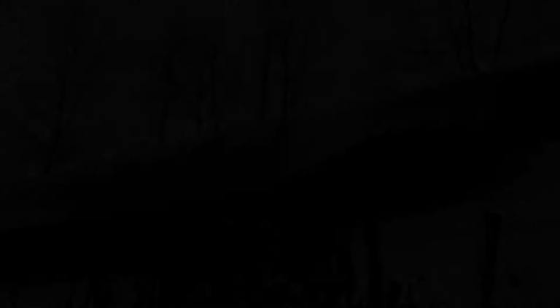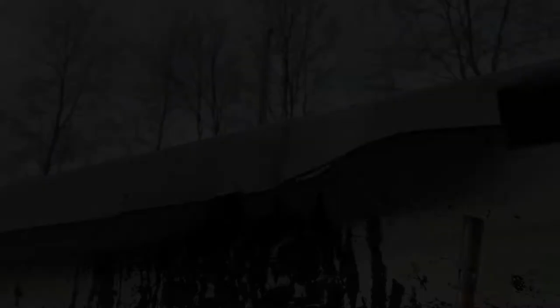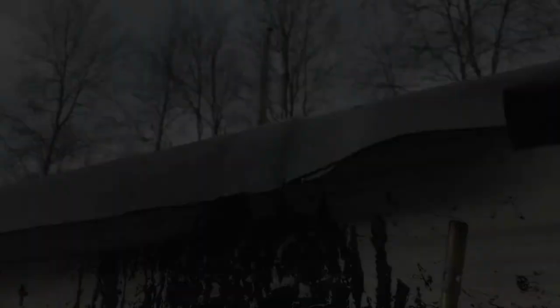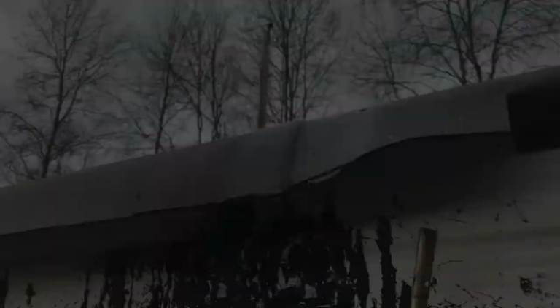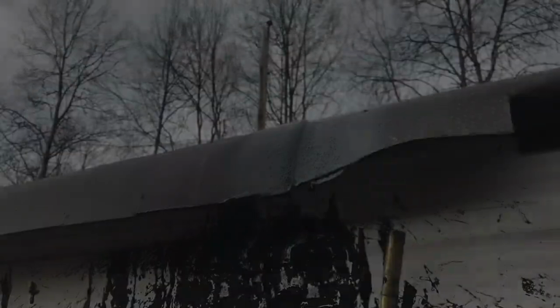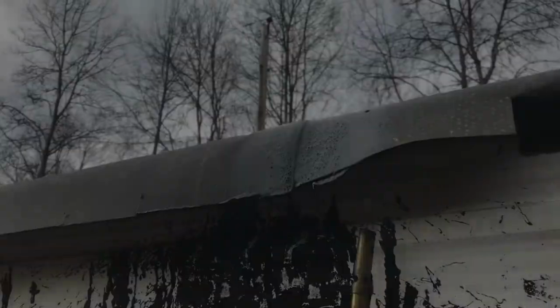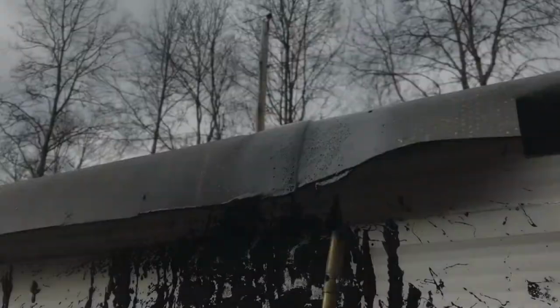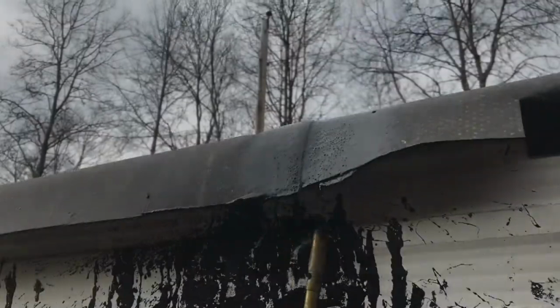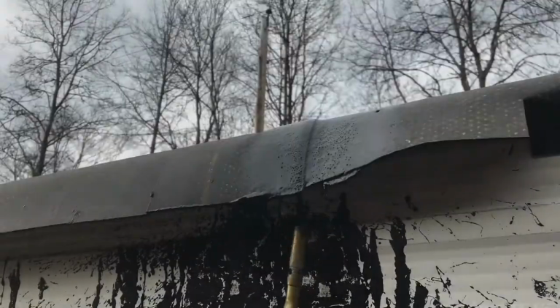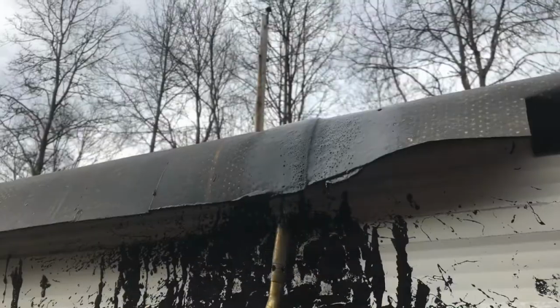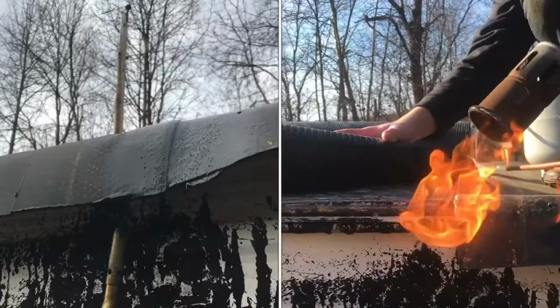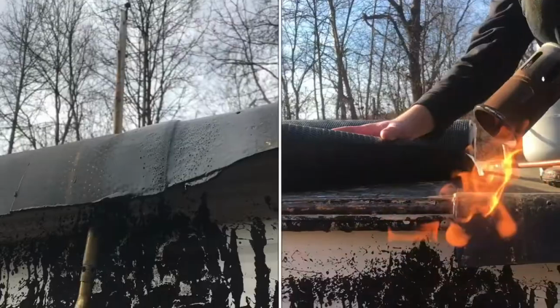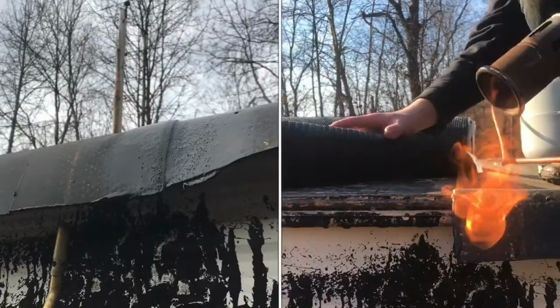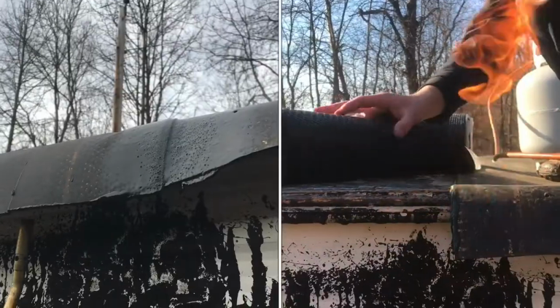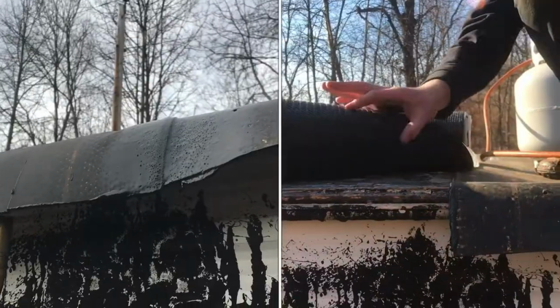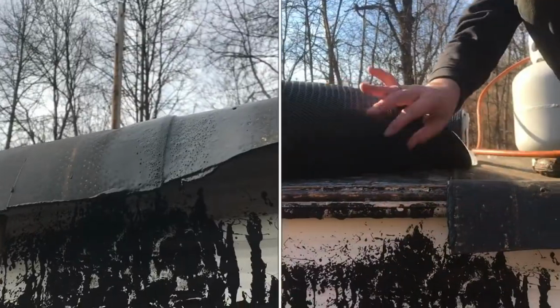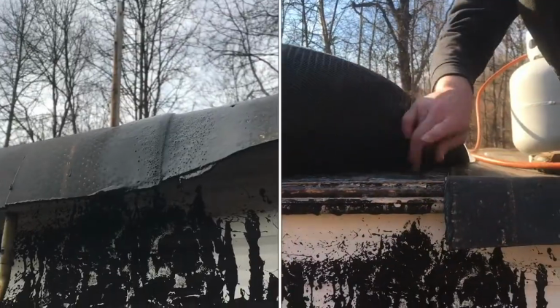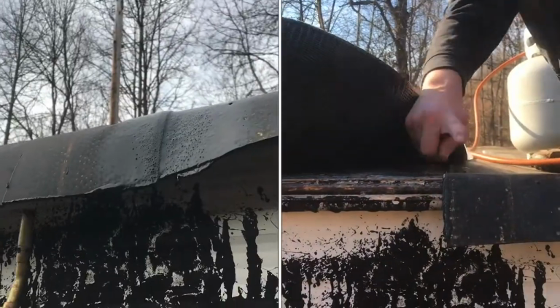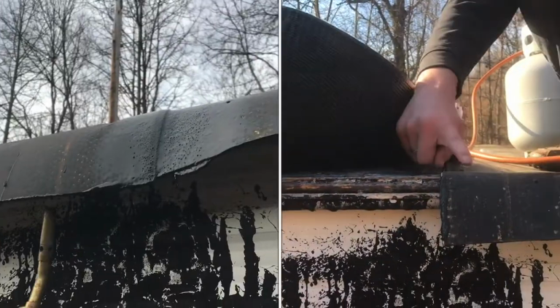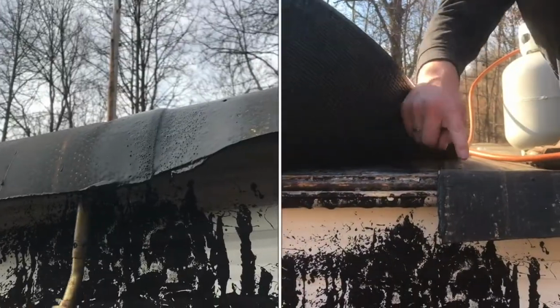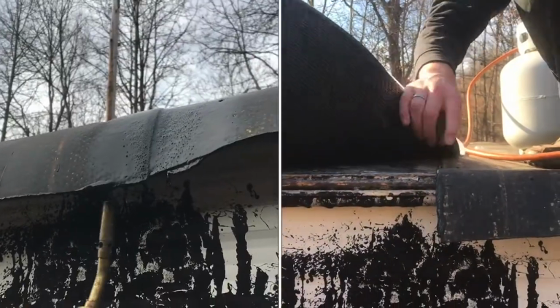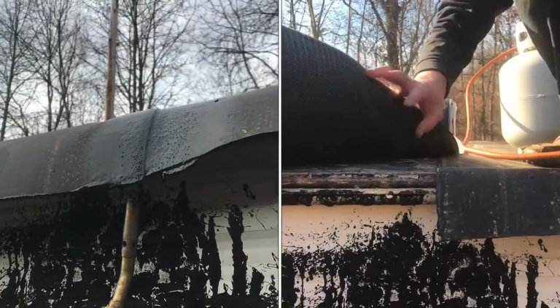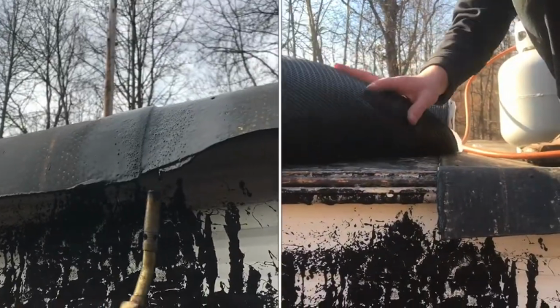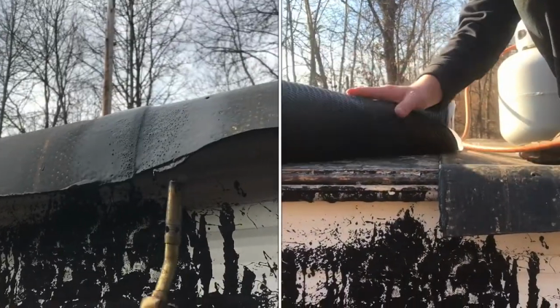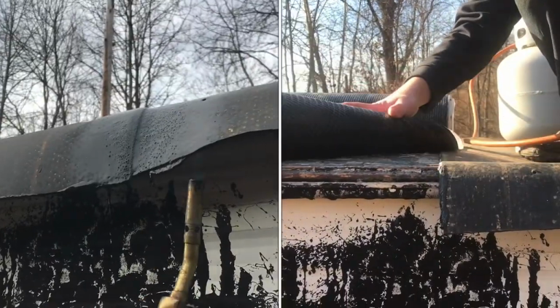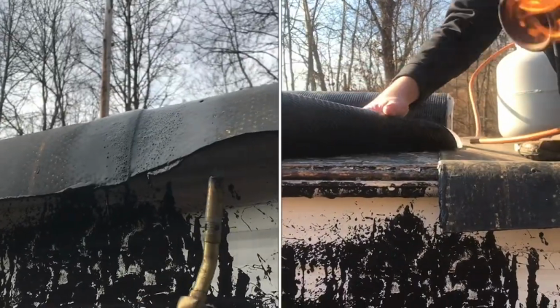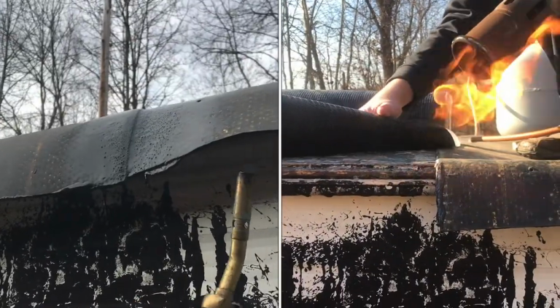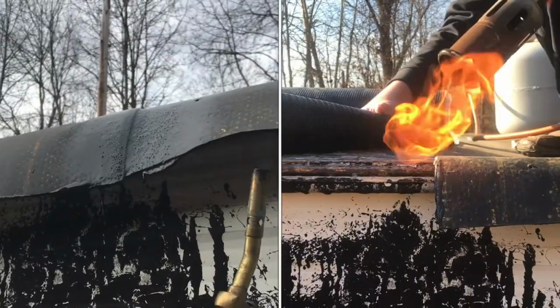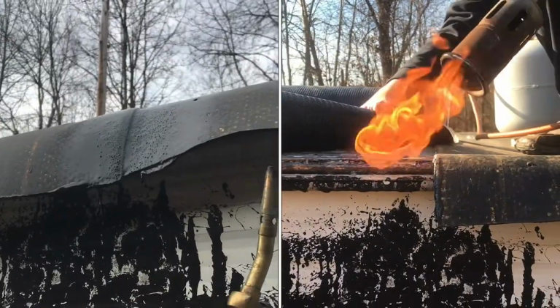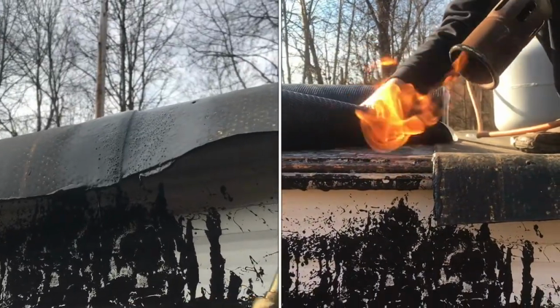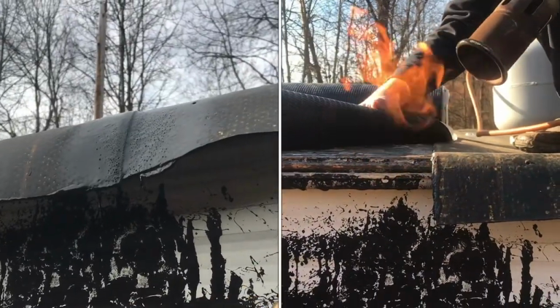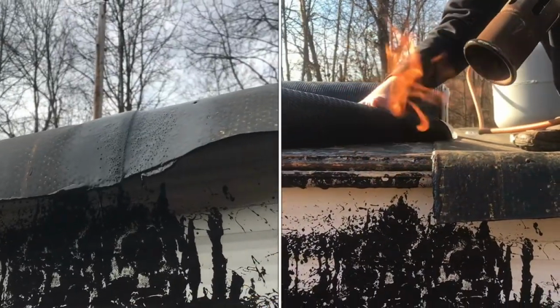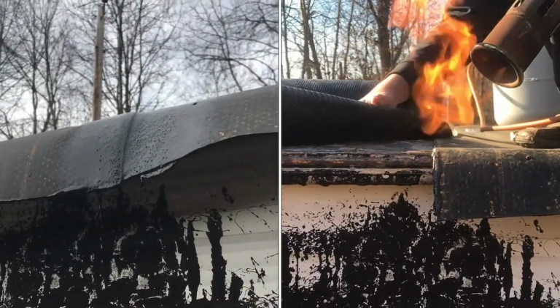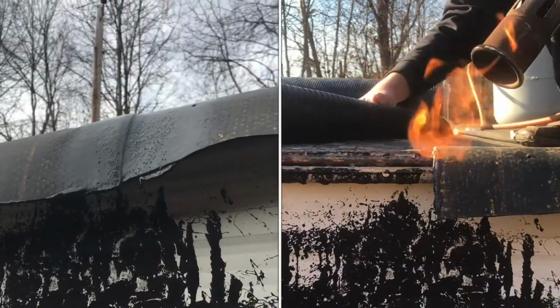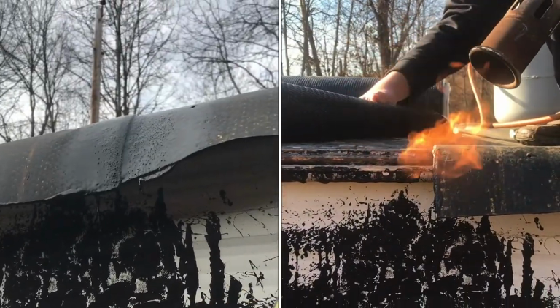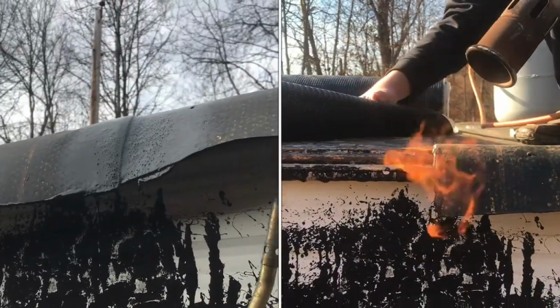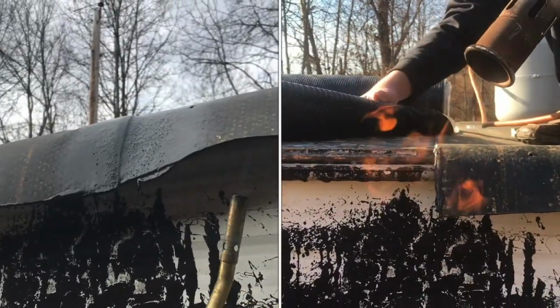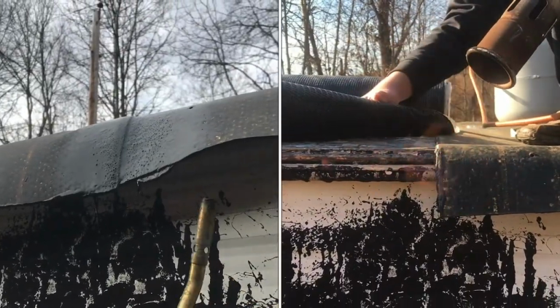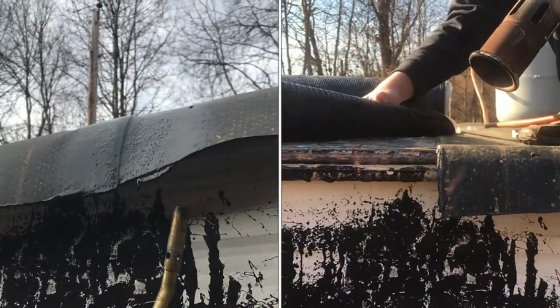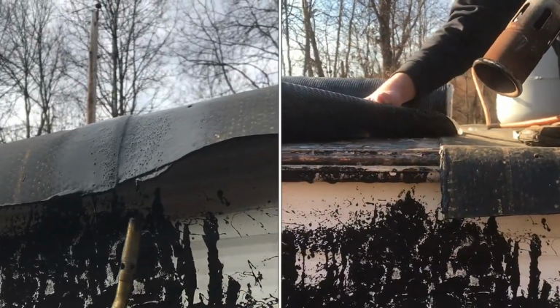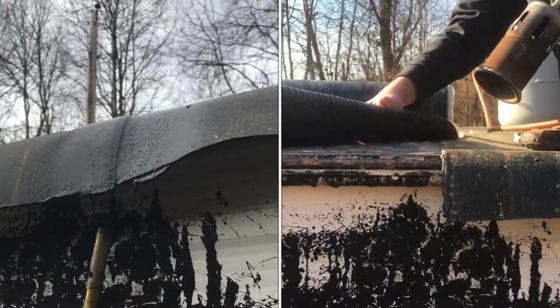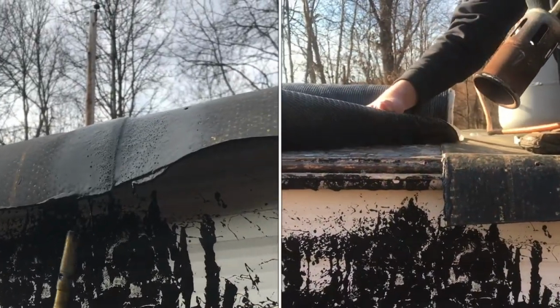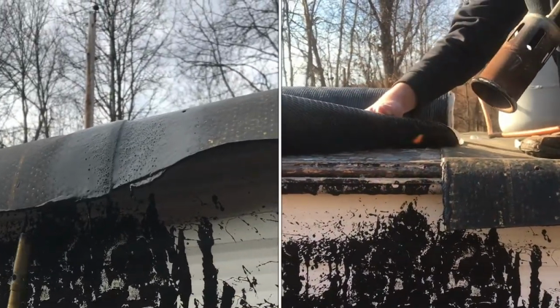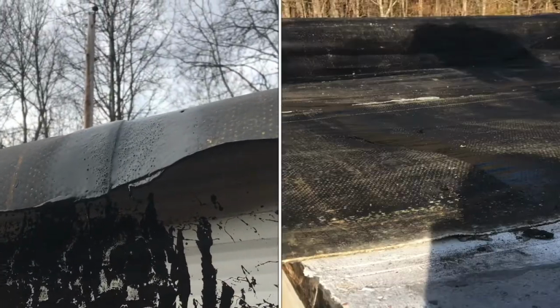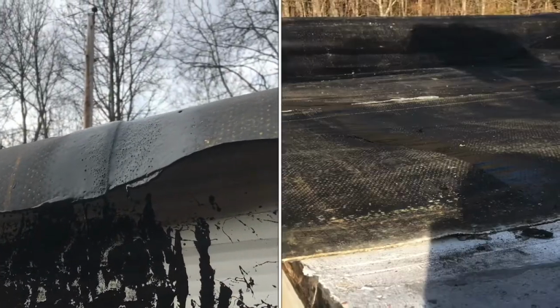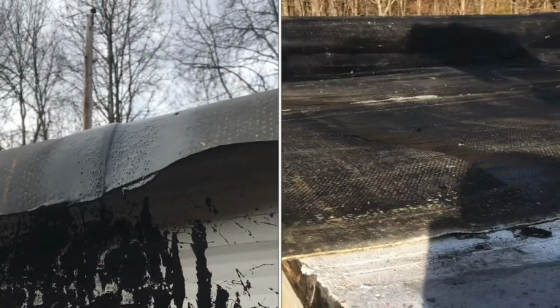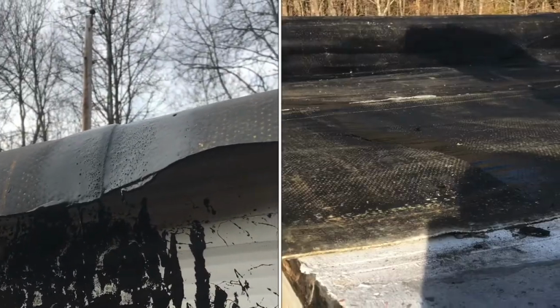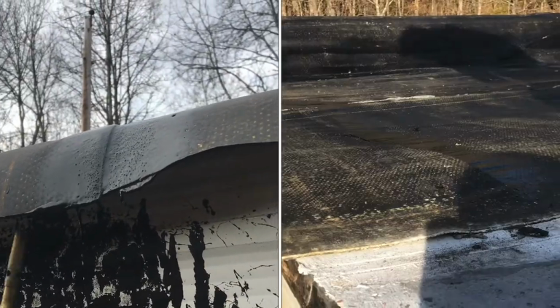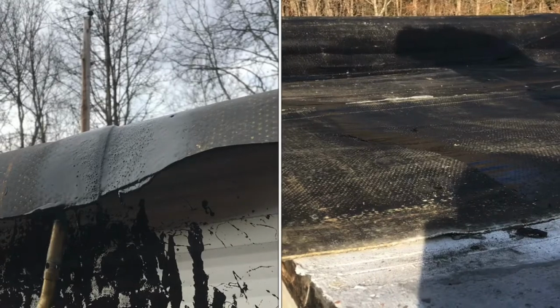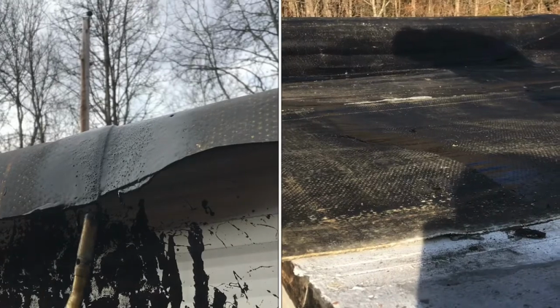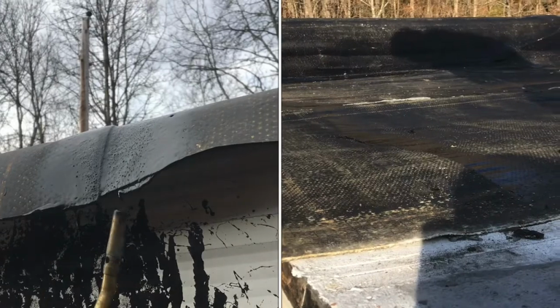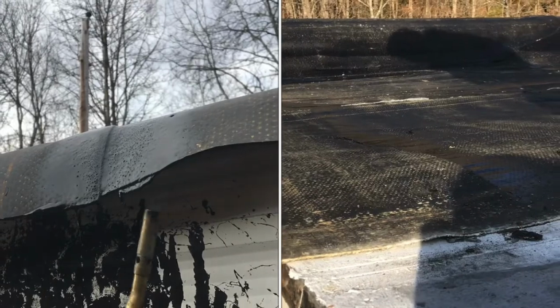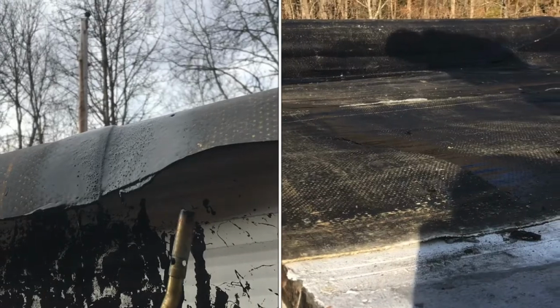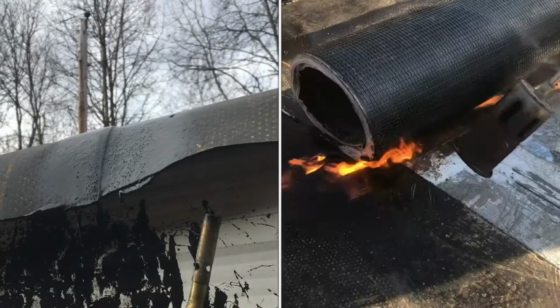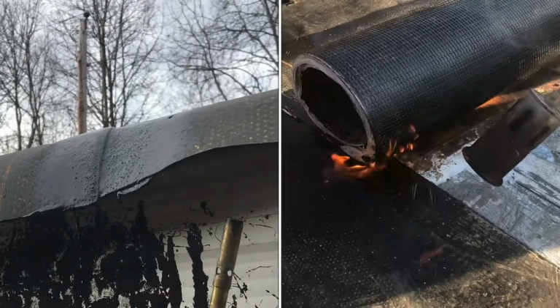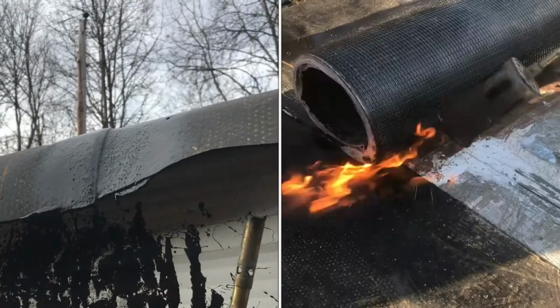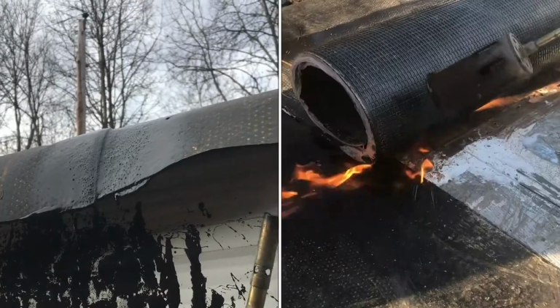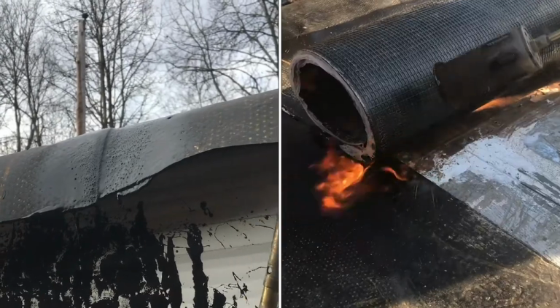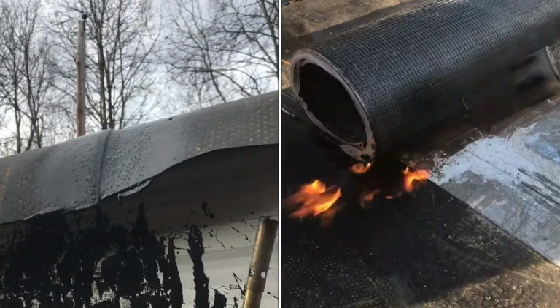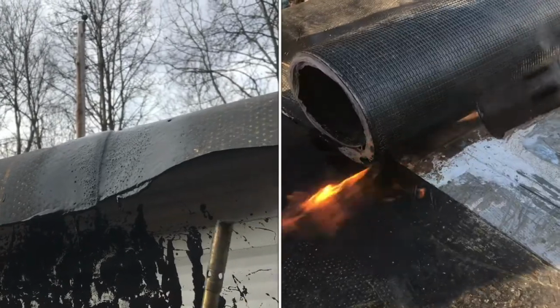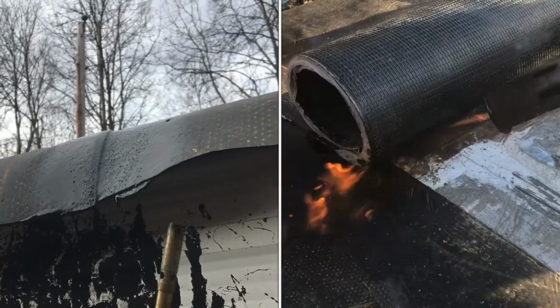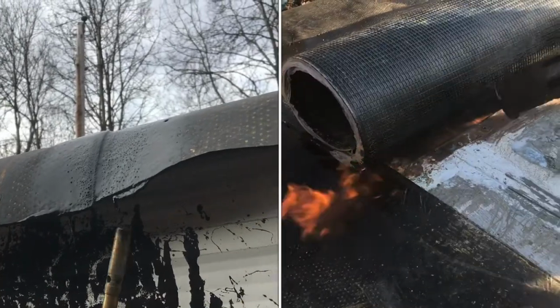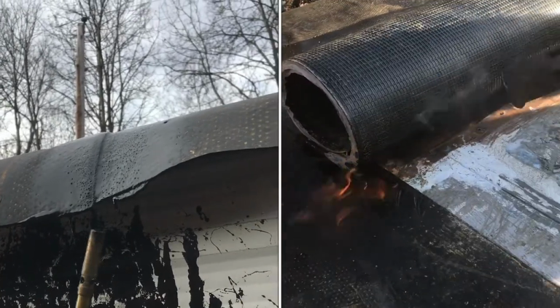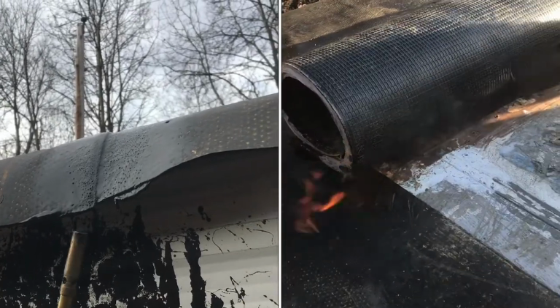We're finishing this torch down roof over an old camper. We don't really care what it looks like, but we do want to make sure water doesn't leak in.